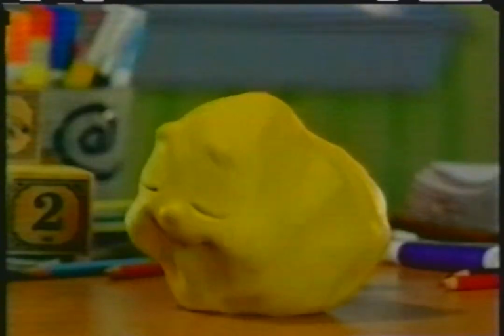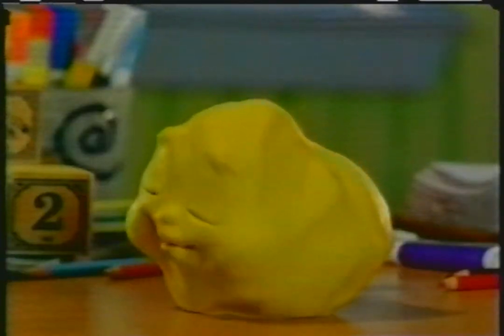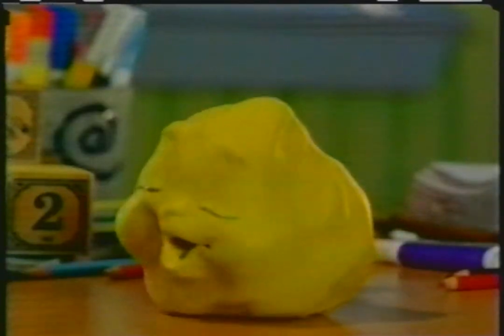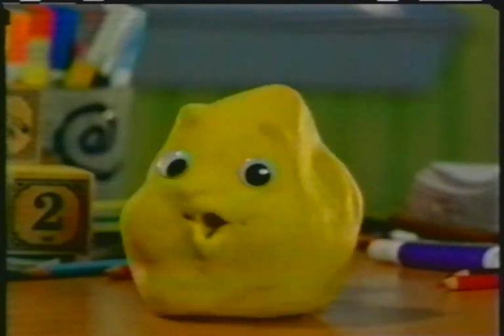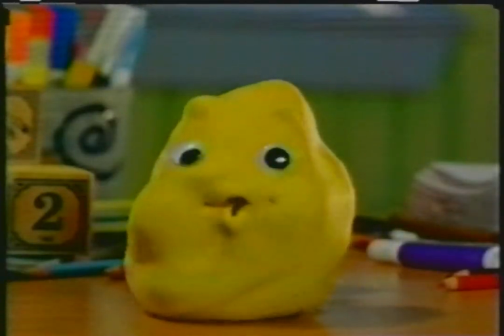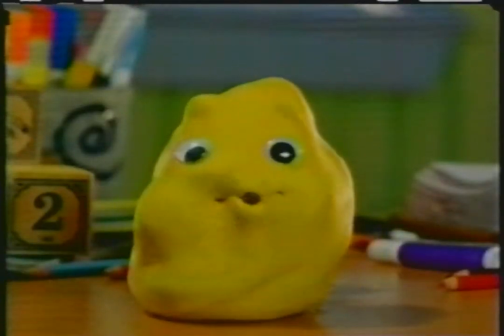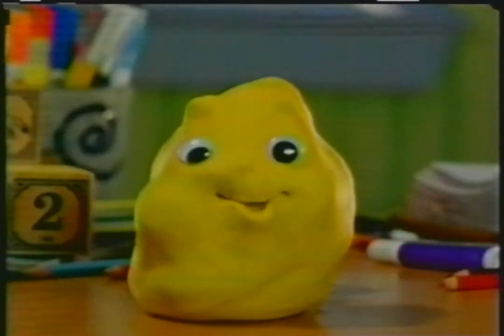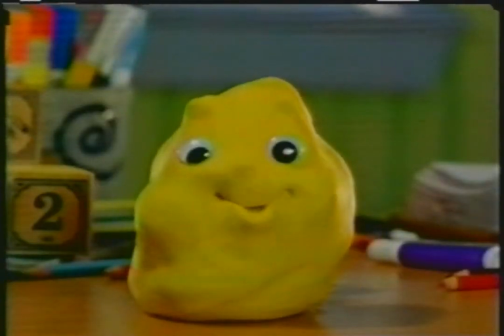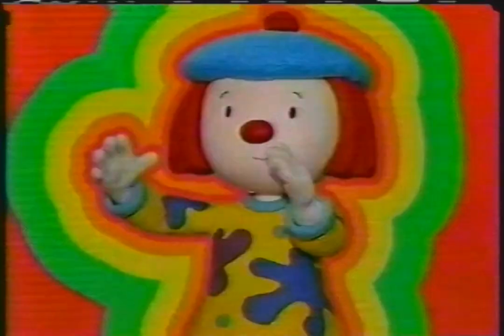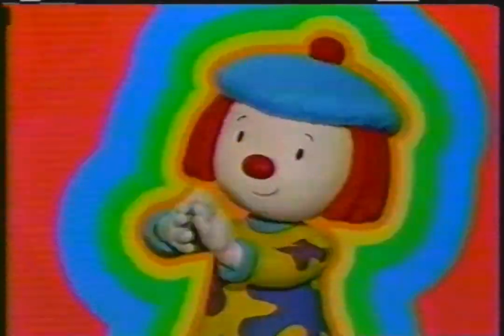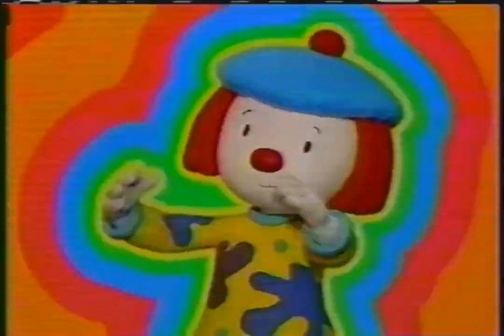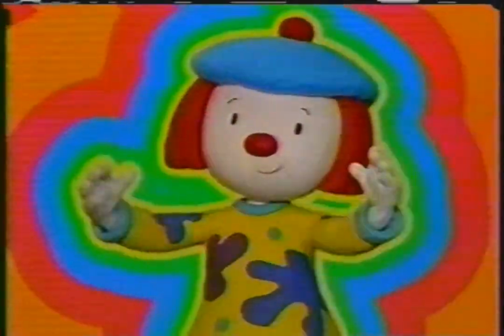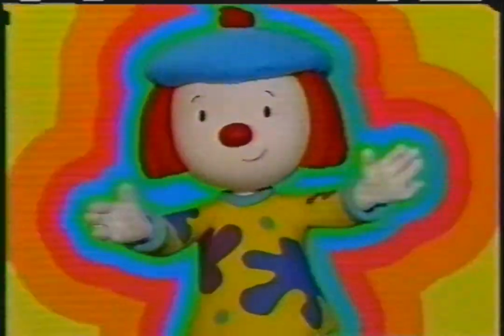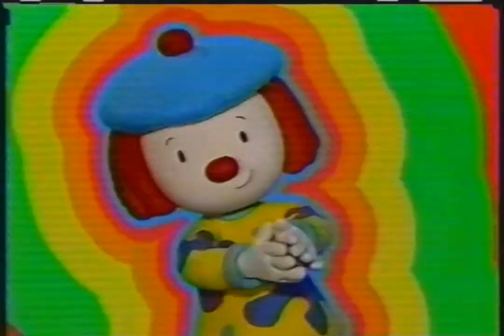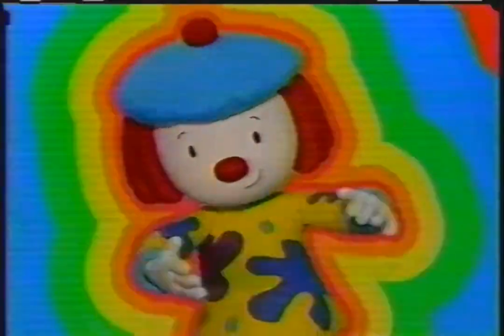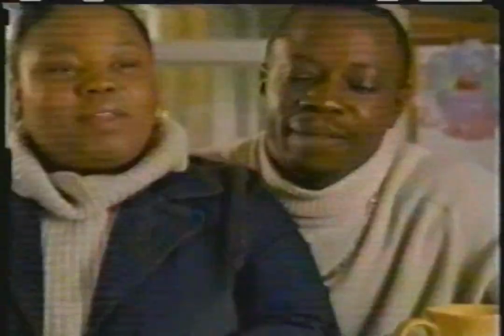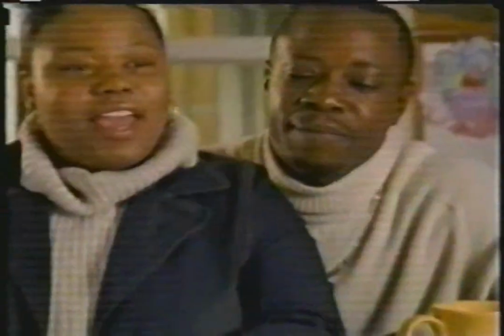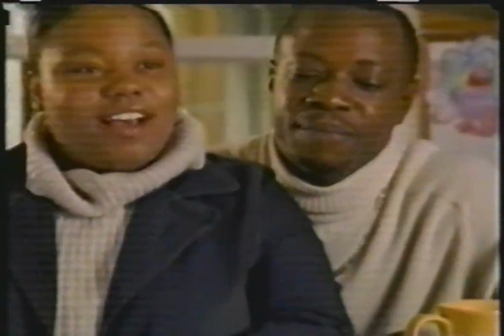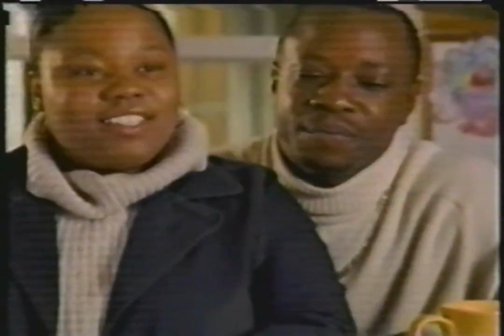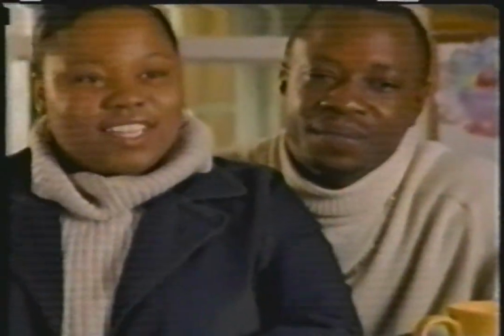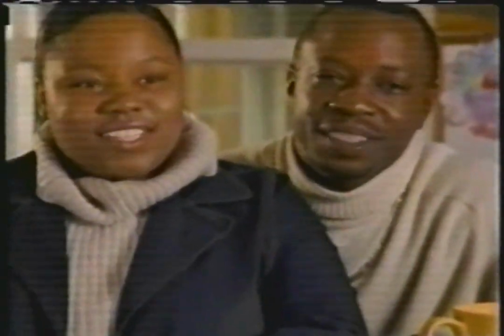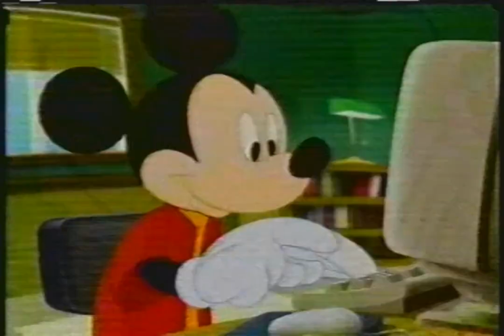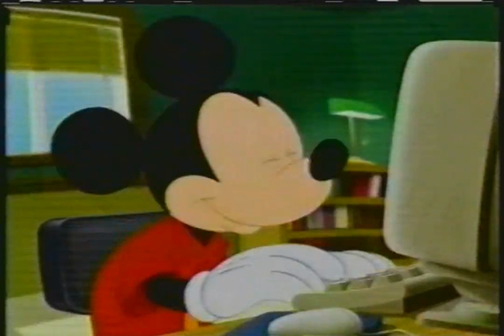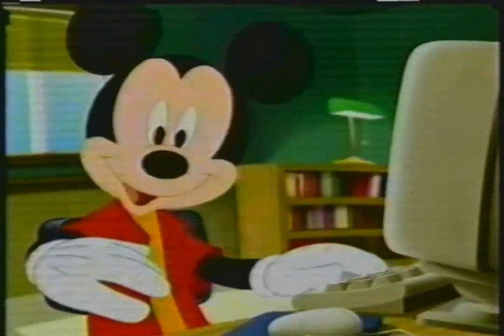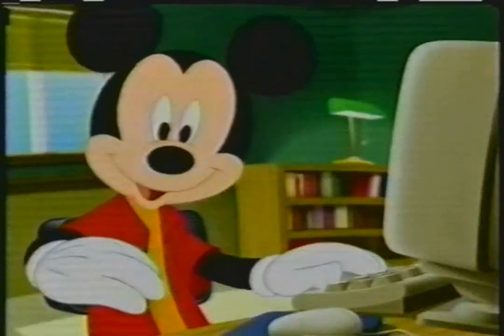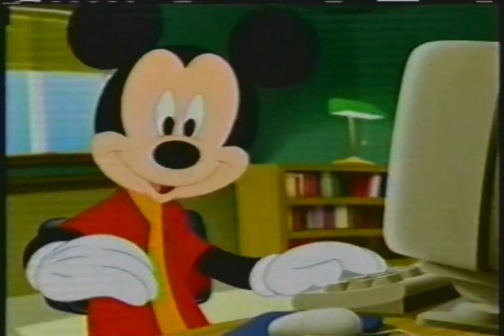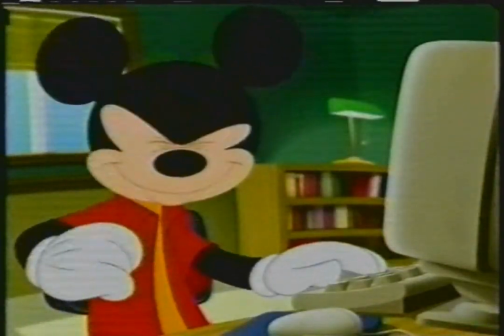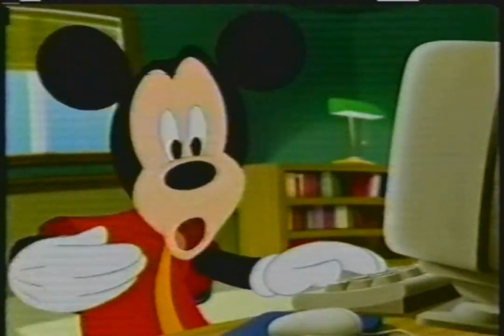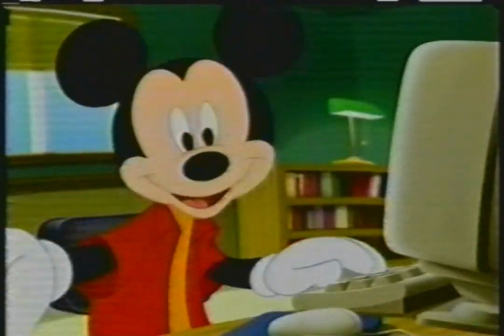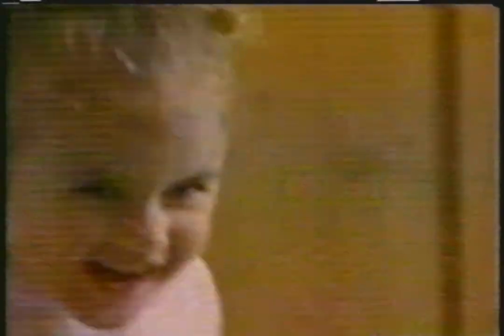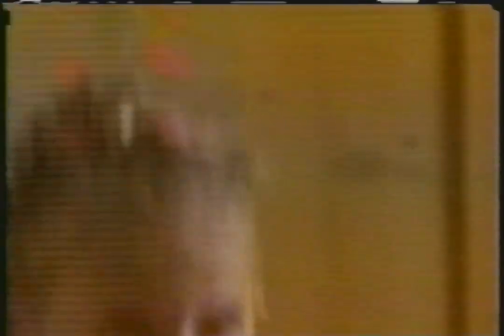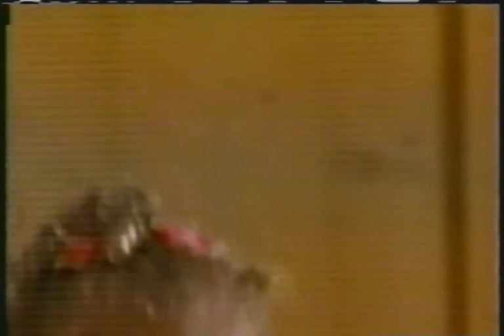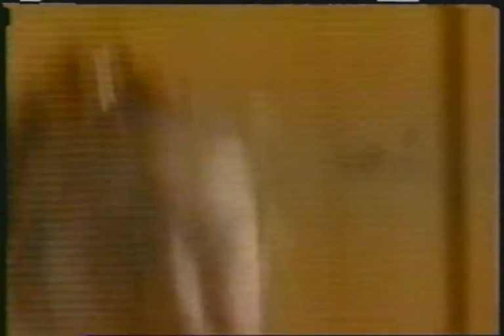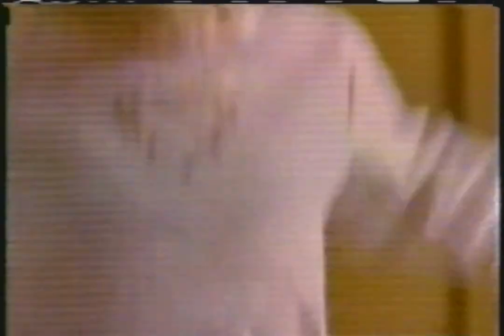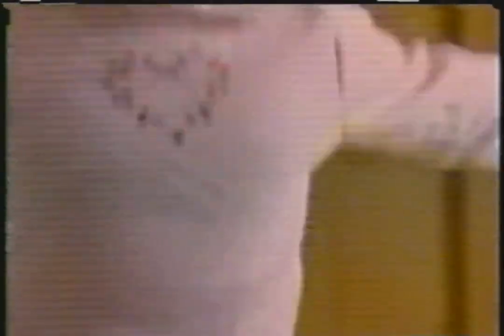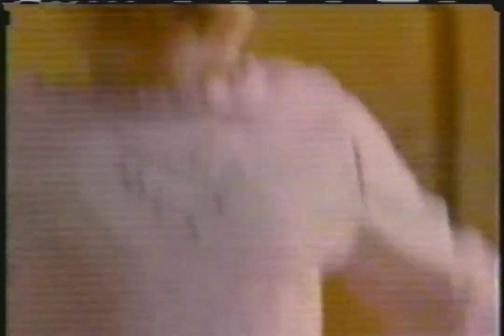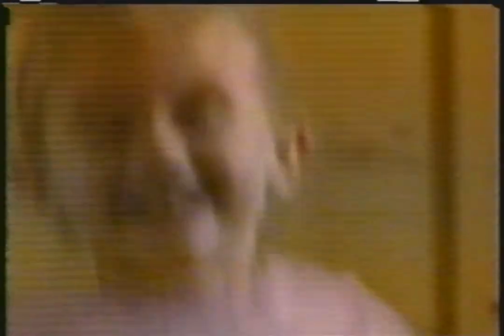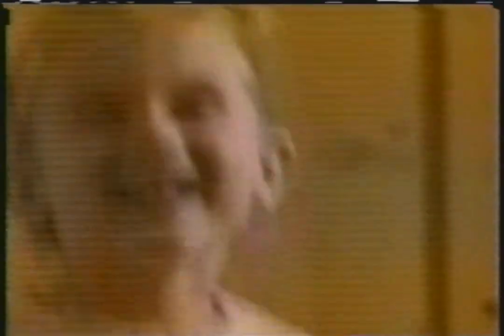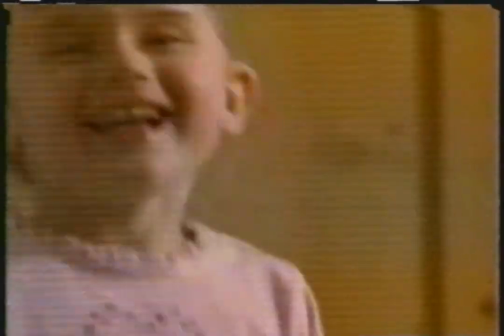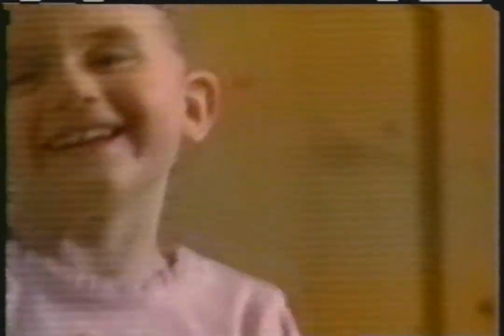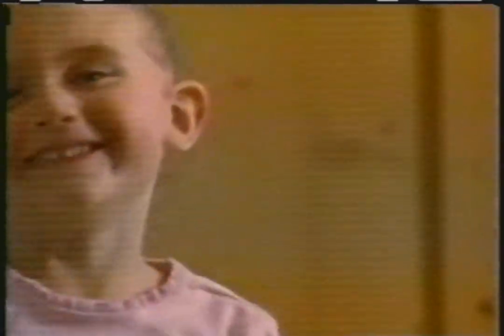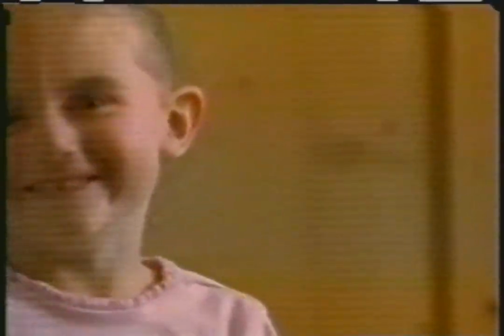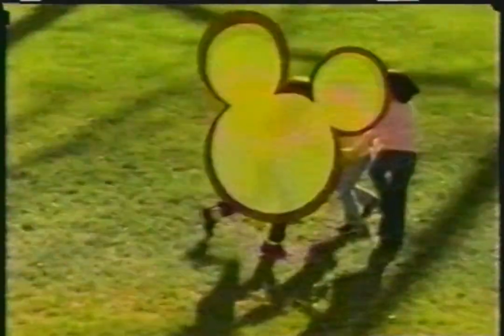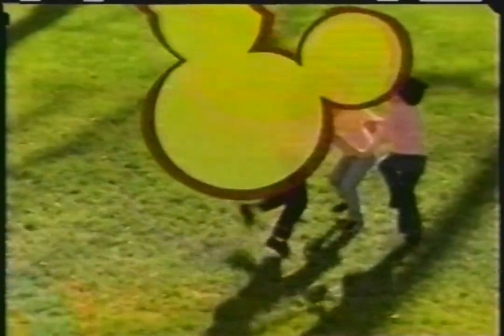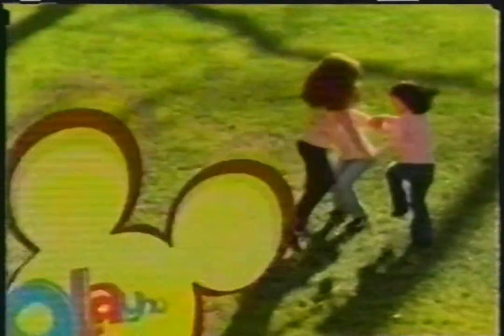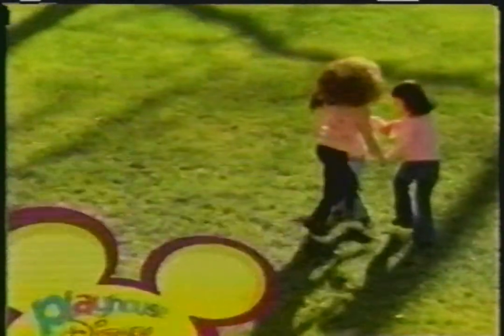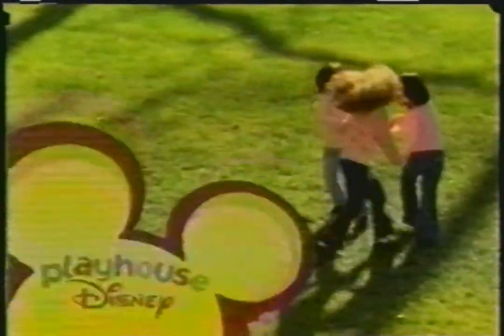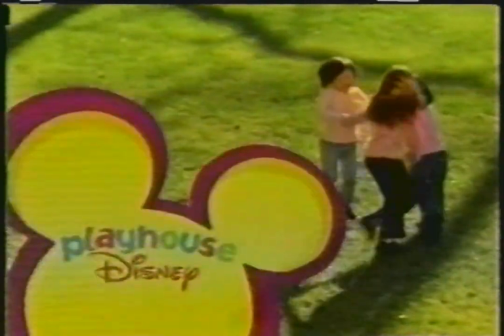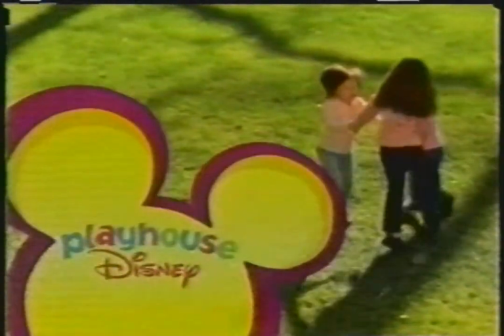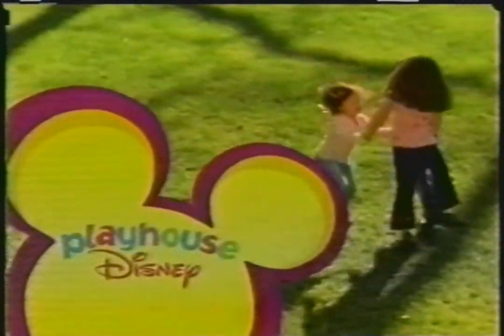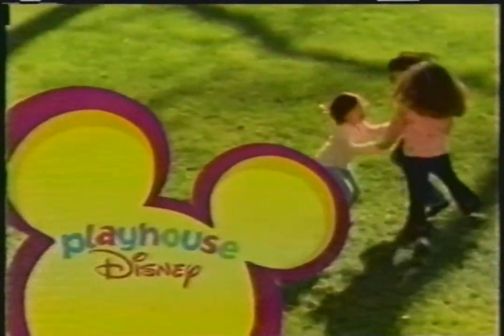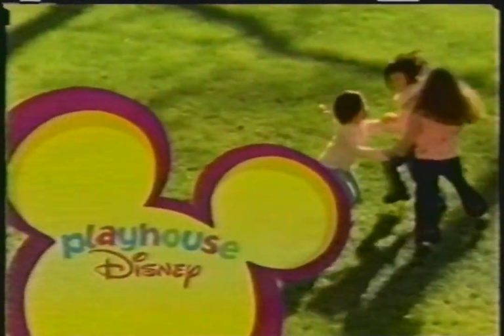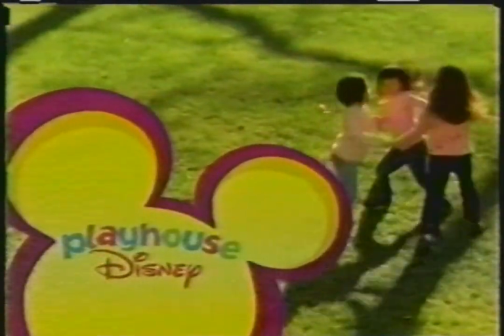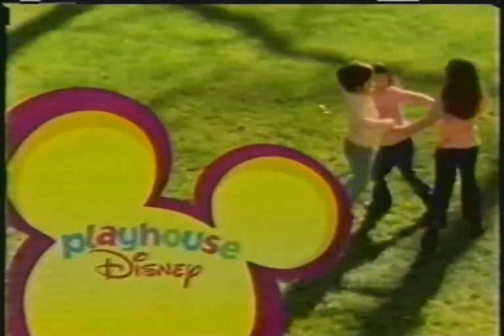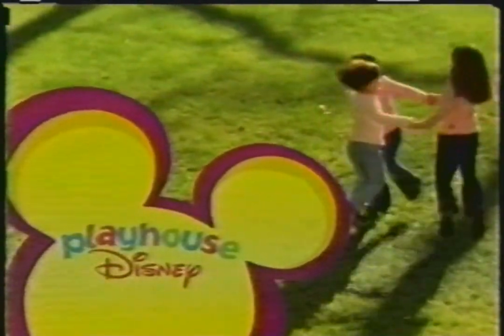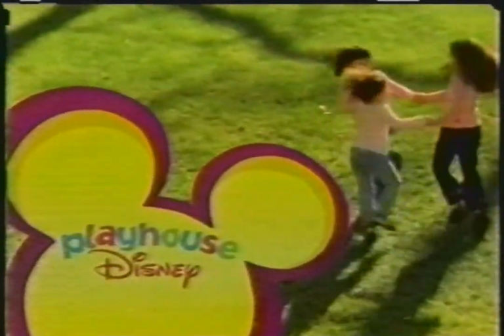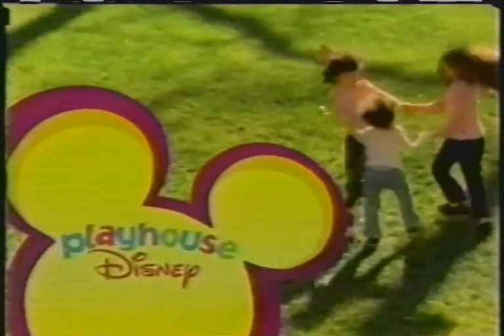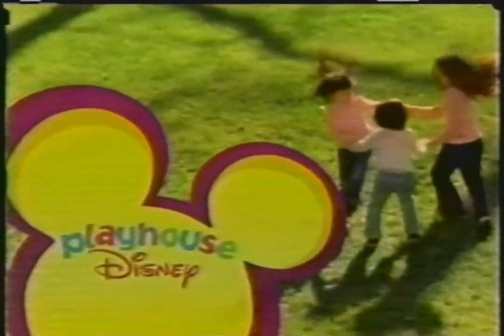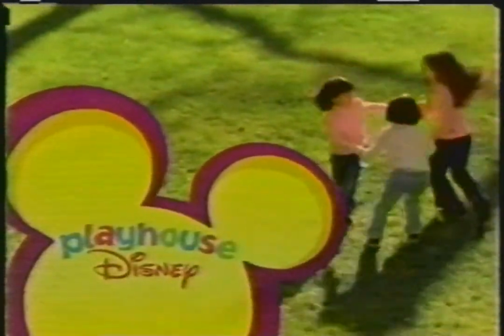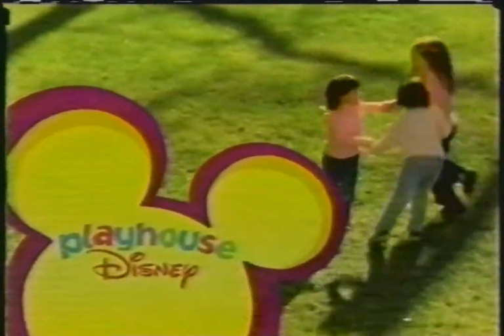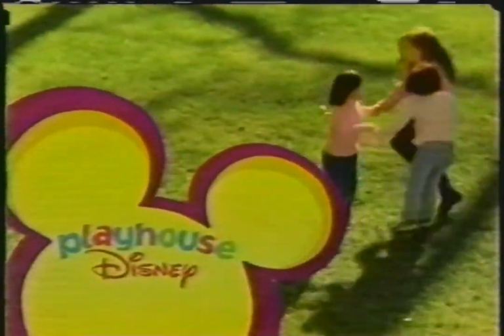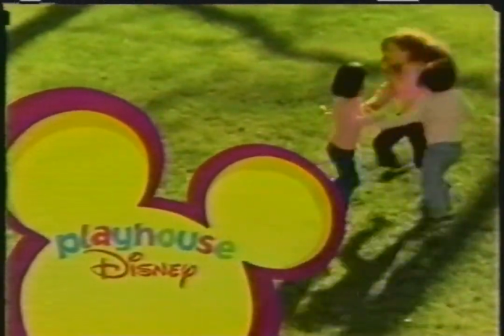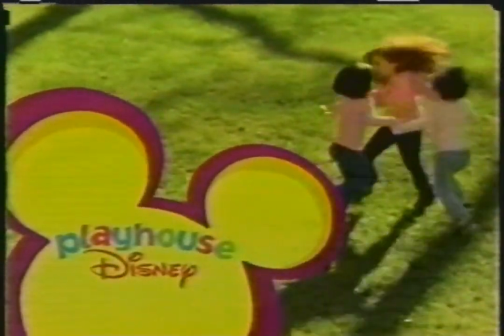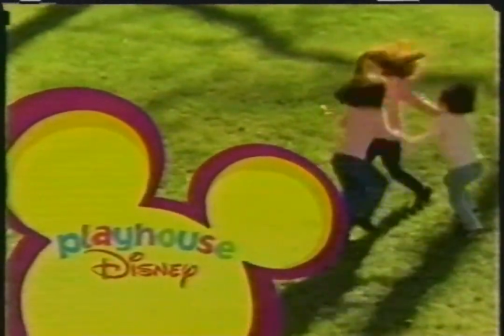Playhouse Disney is here for you every day.